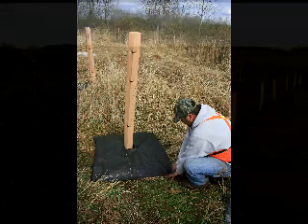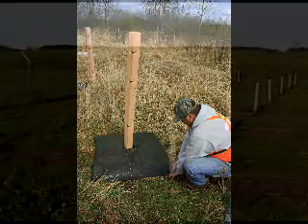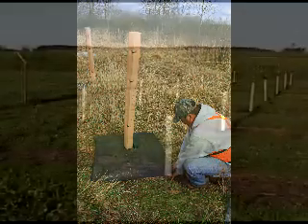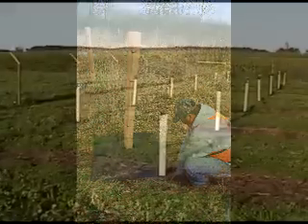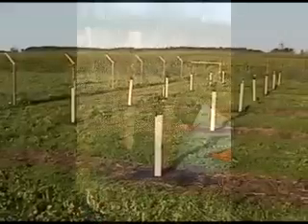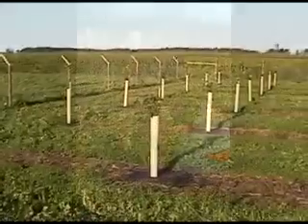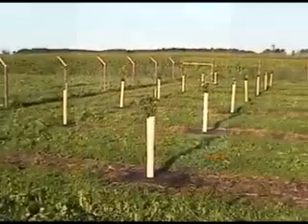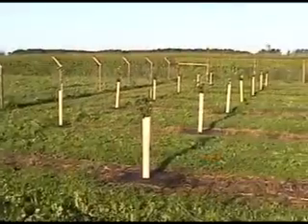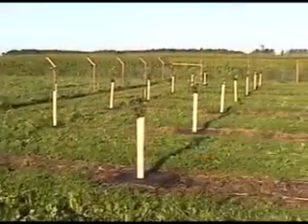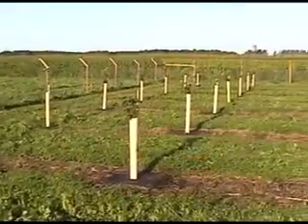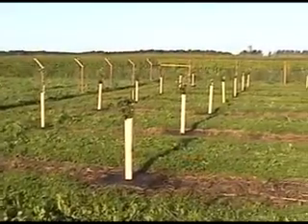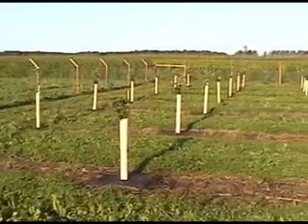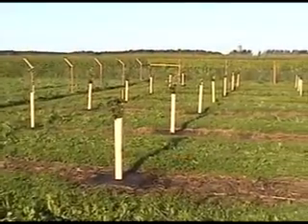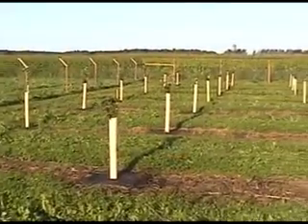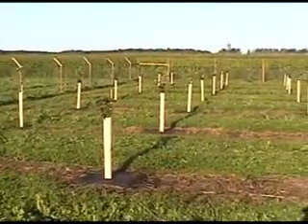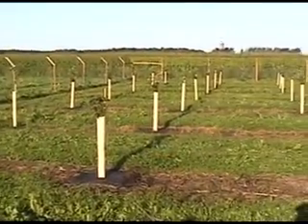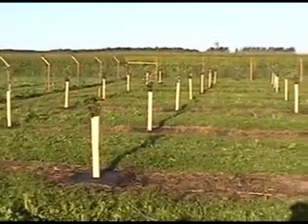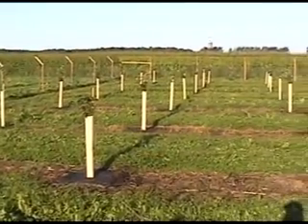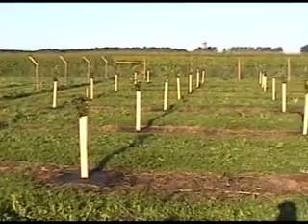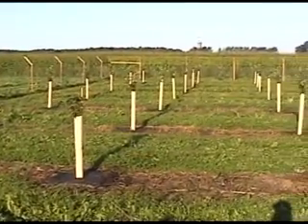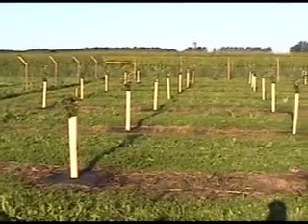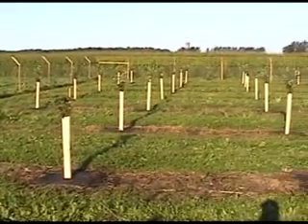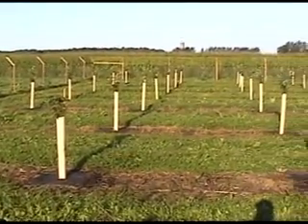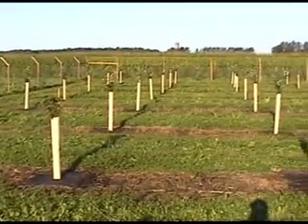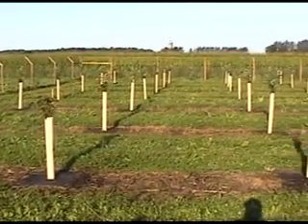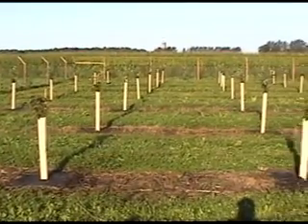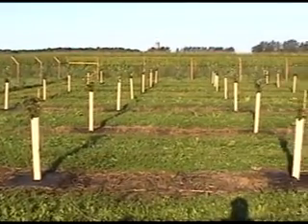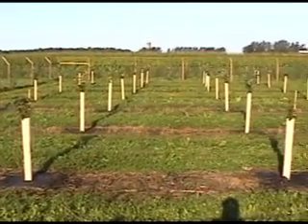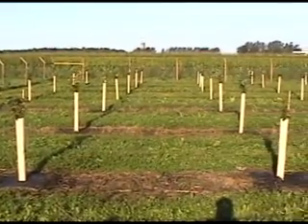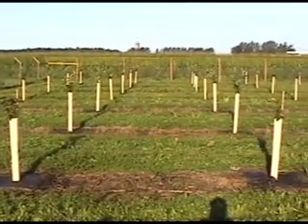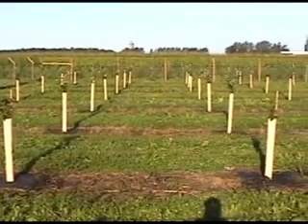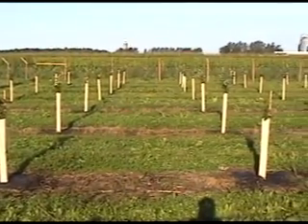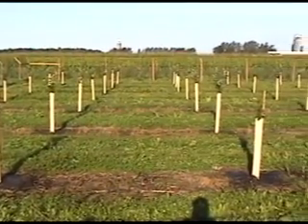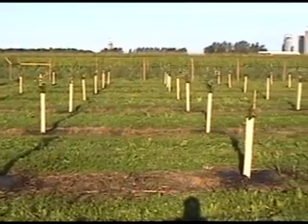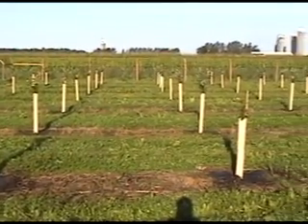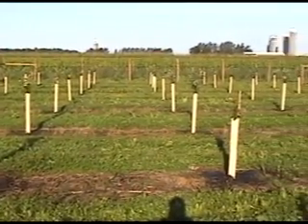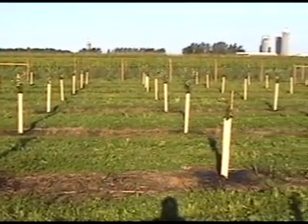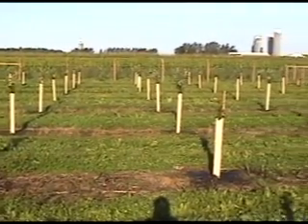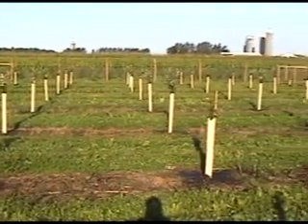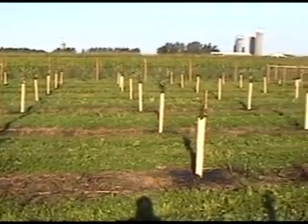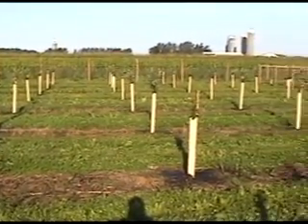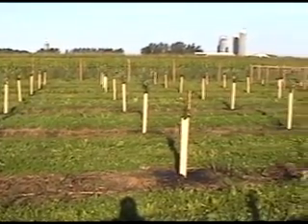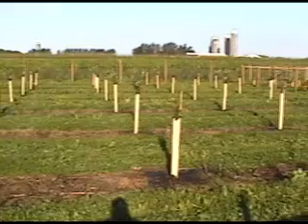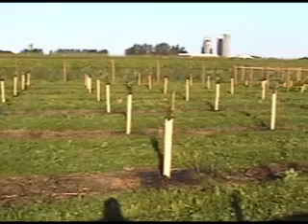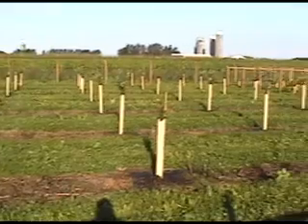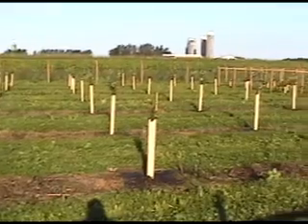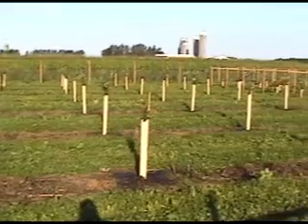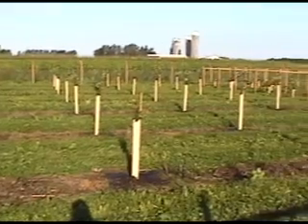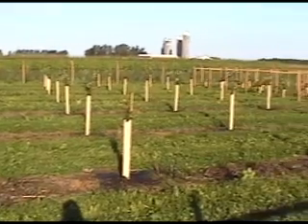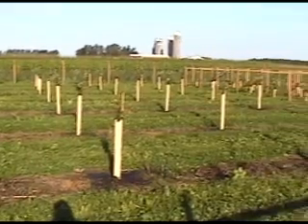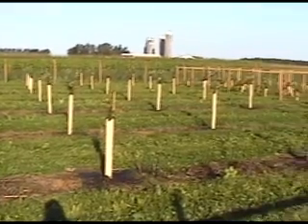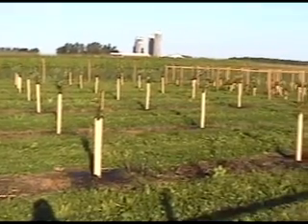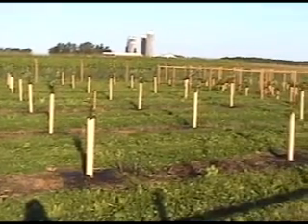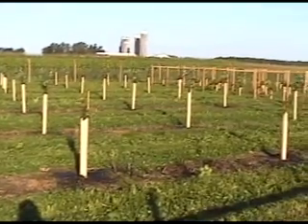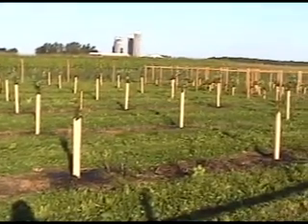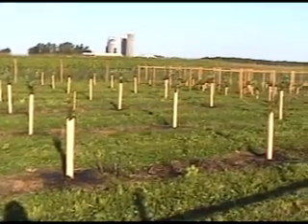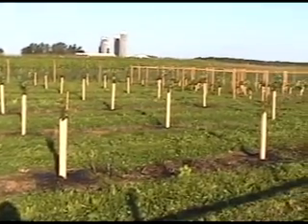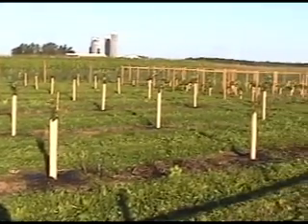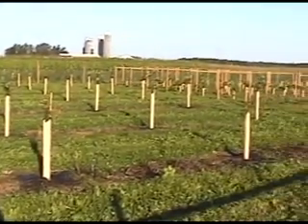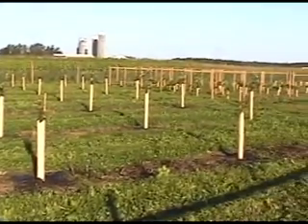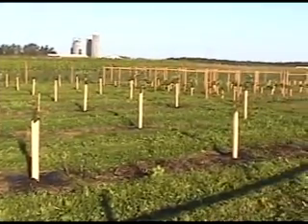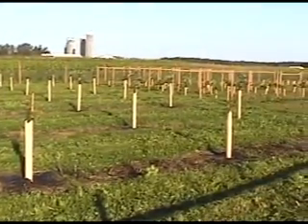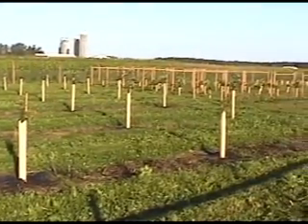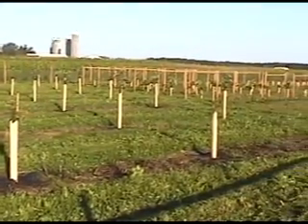Apple trees, cherry trees, grapes, raspberries, and blueberries all benefit from the plantar tree tubes and weed mats.